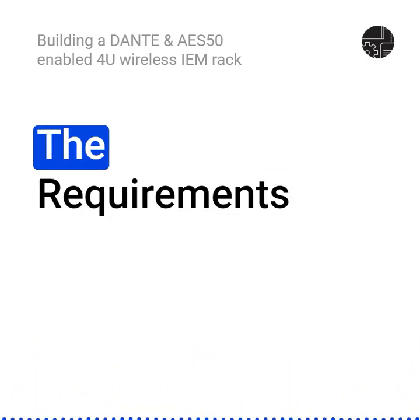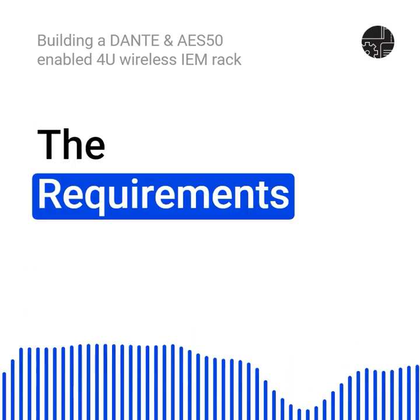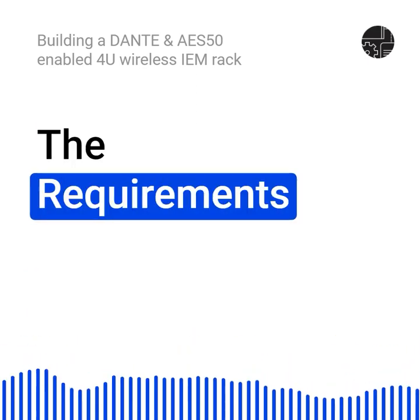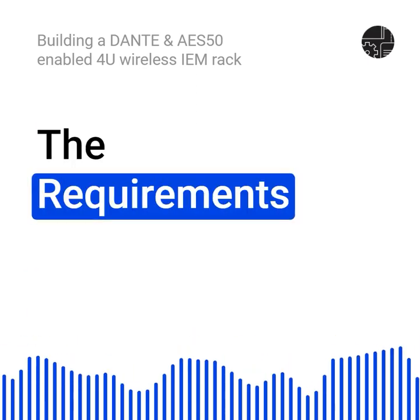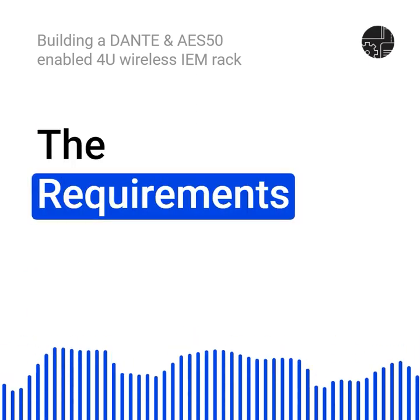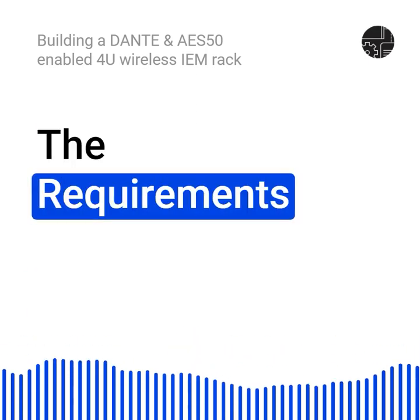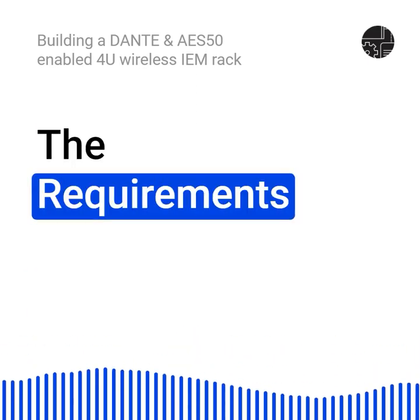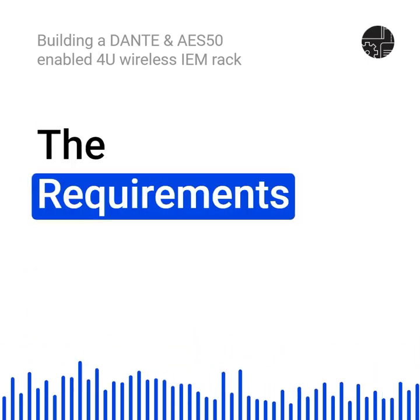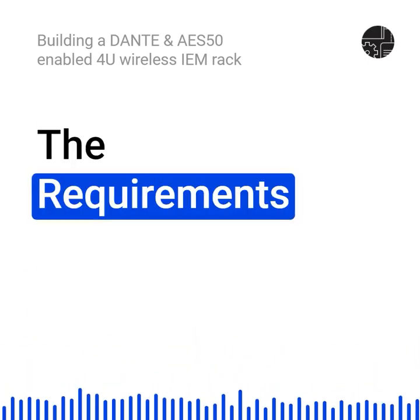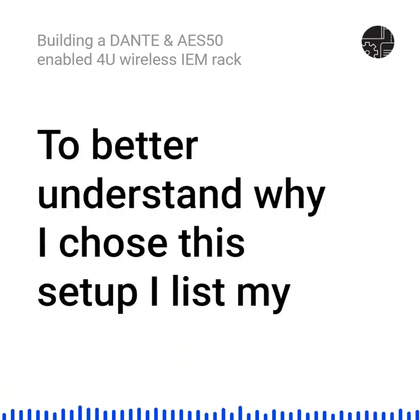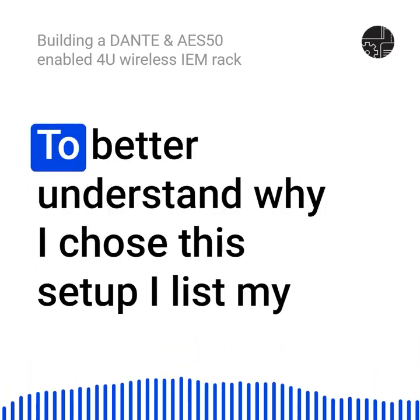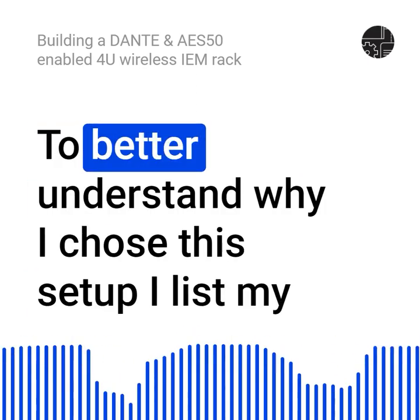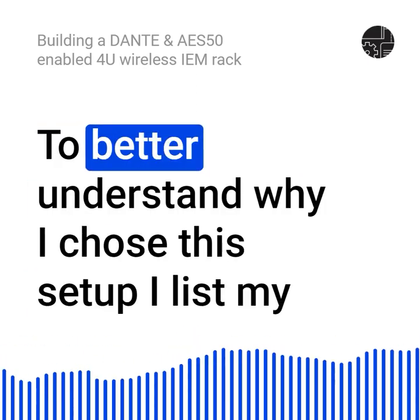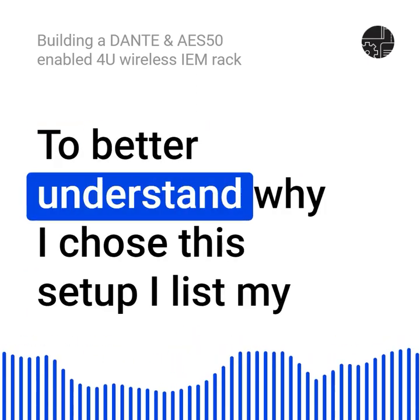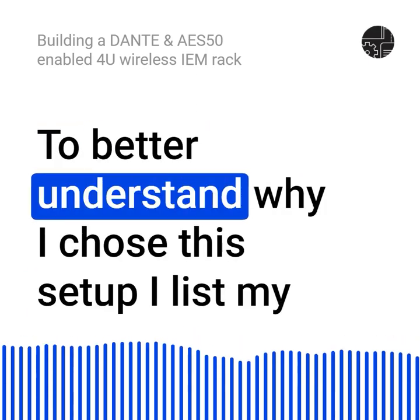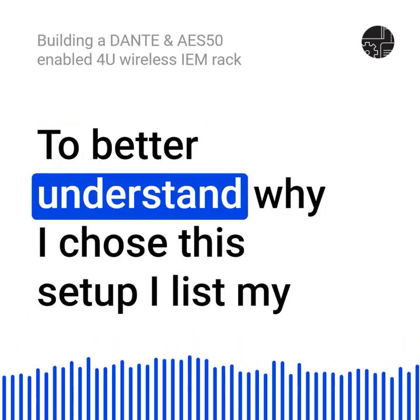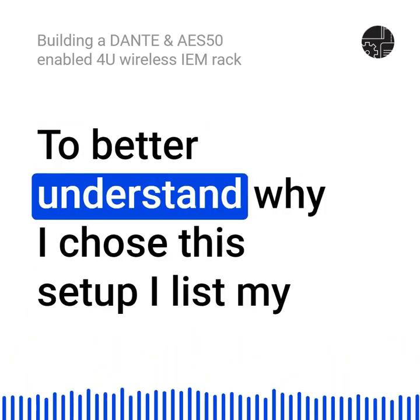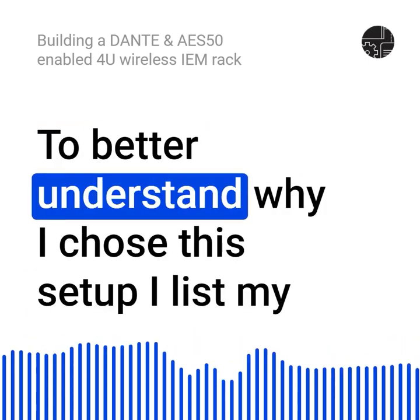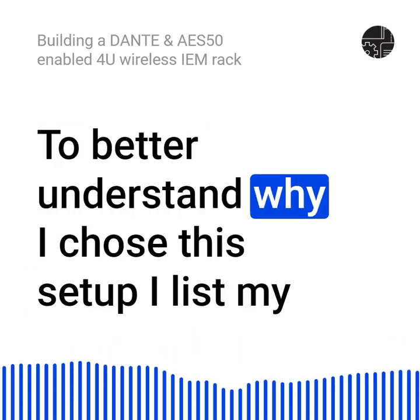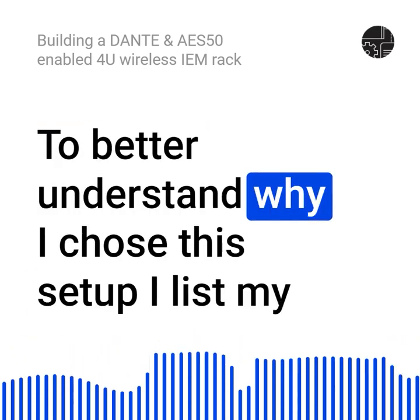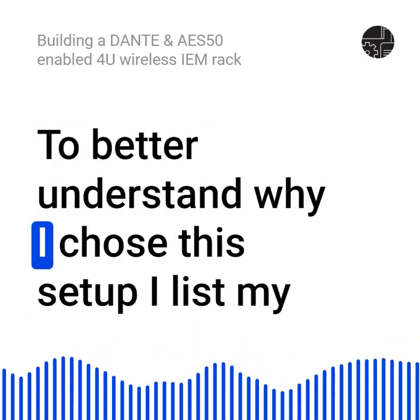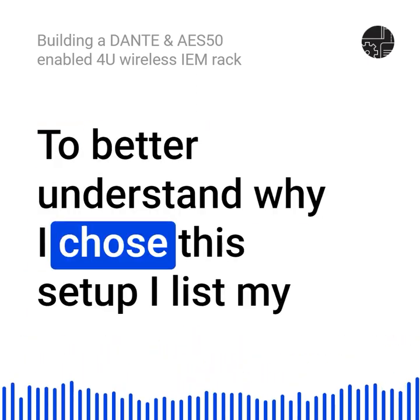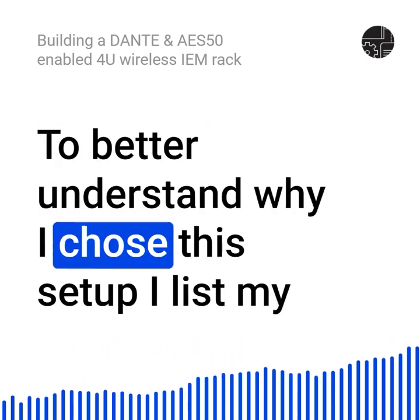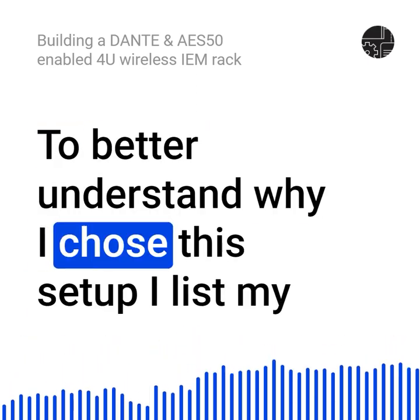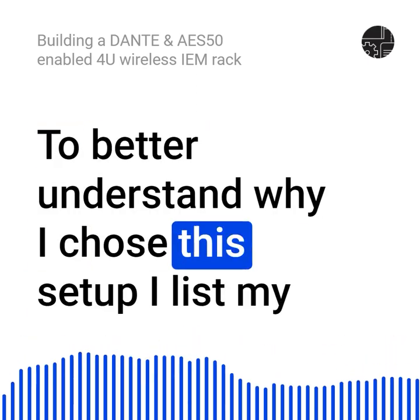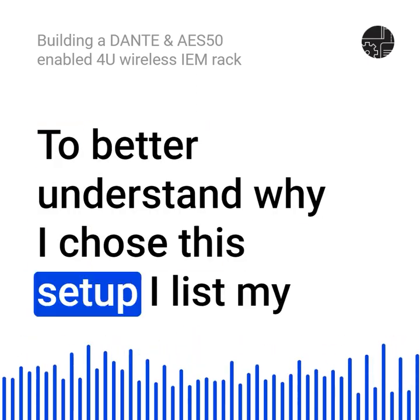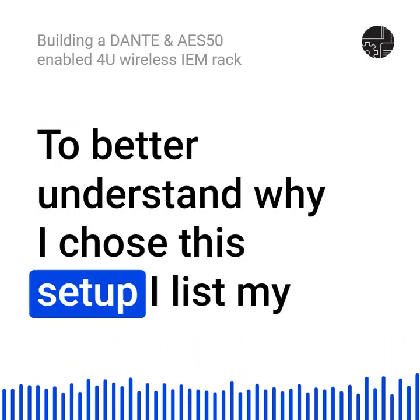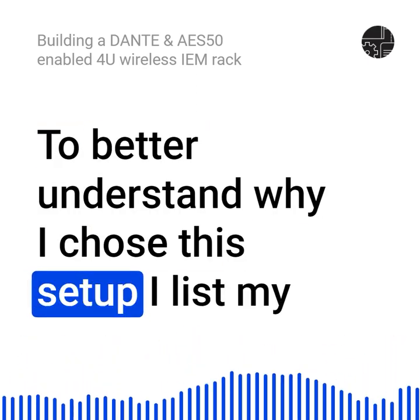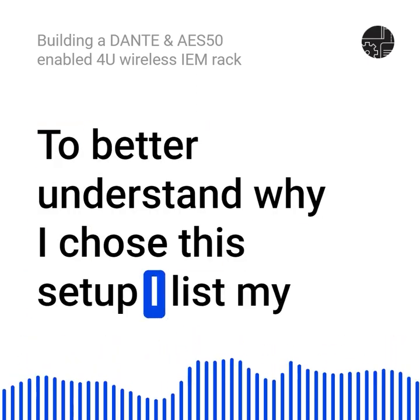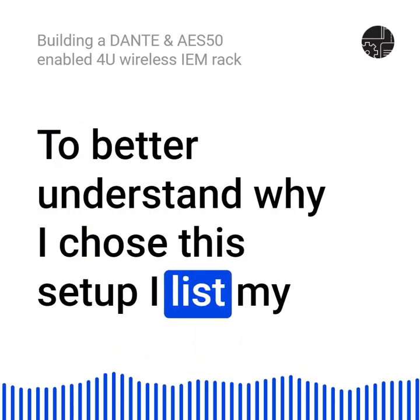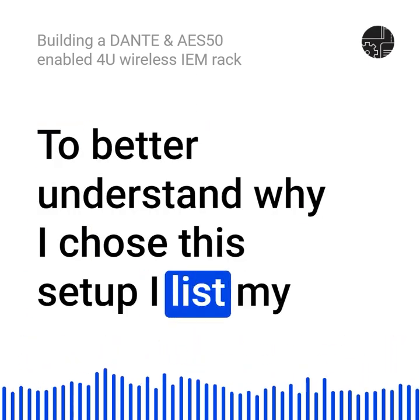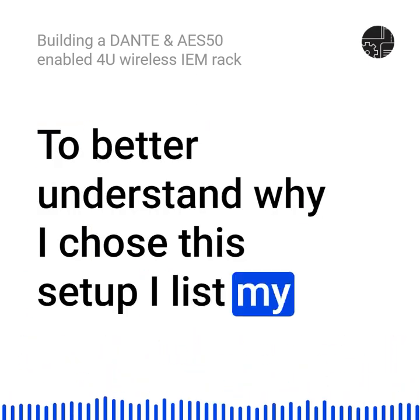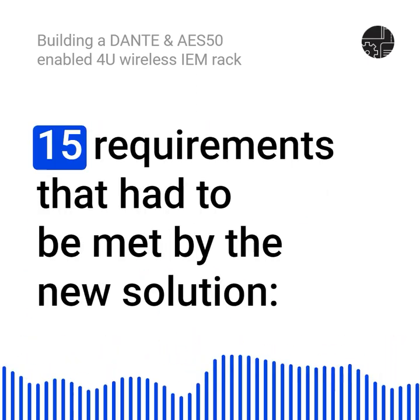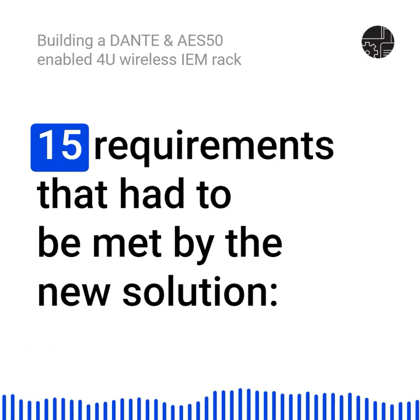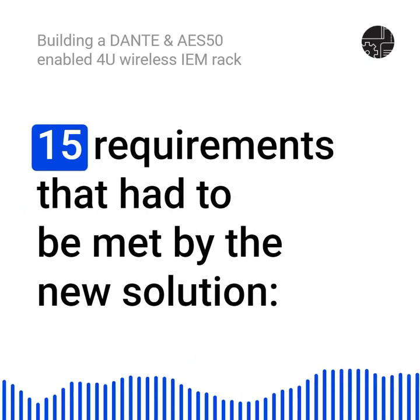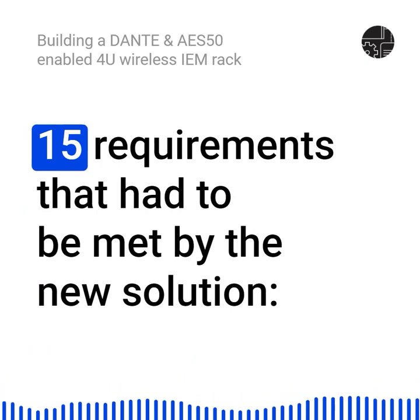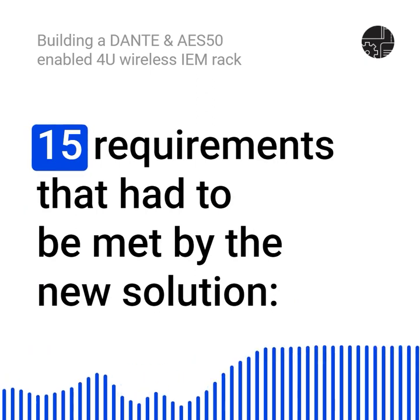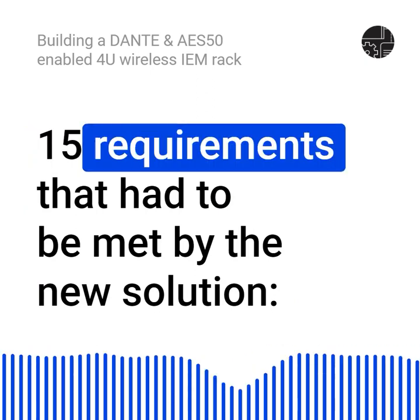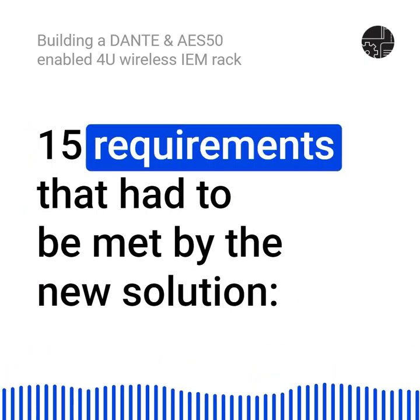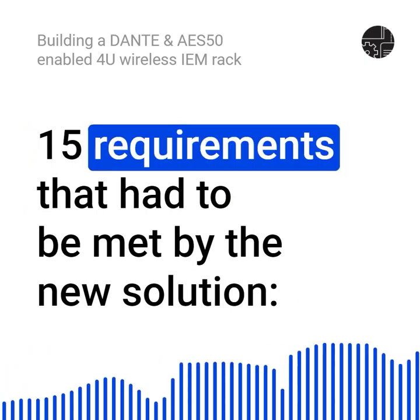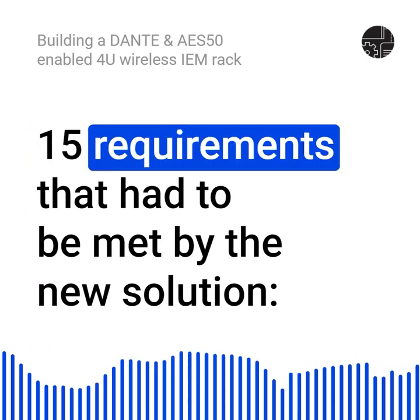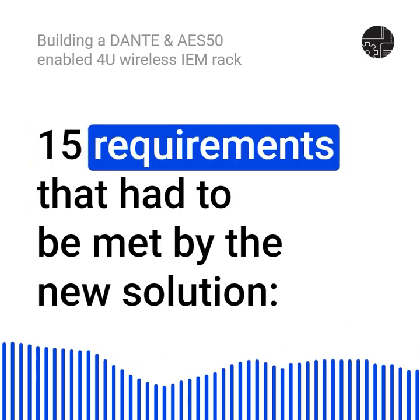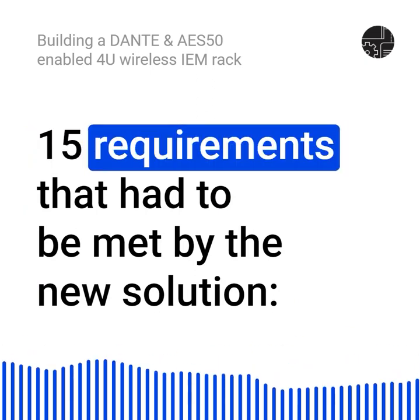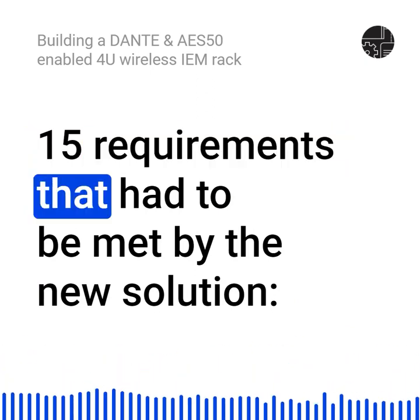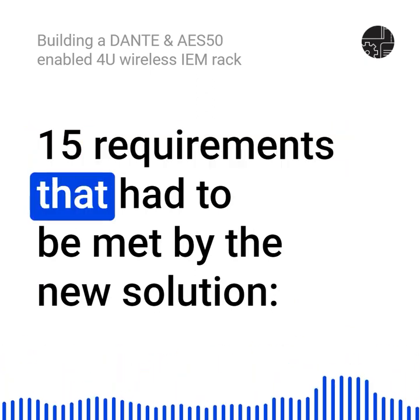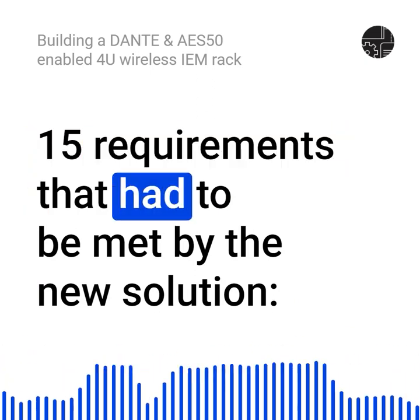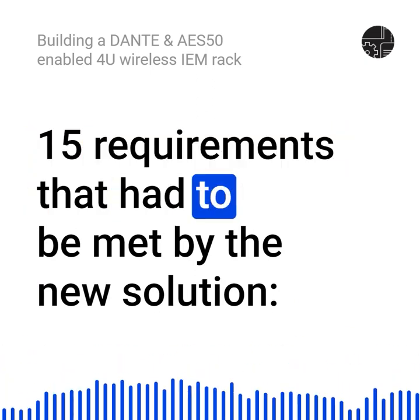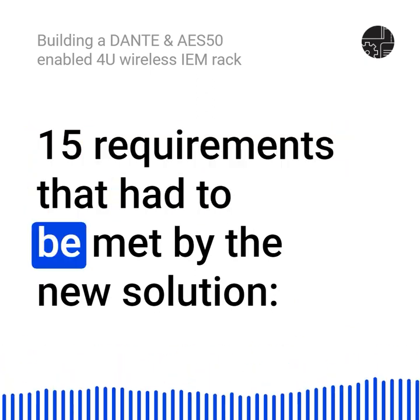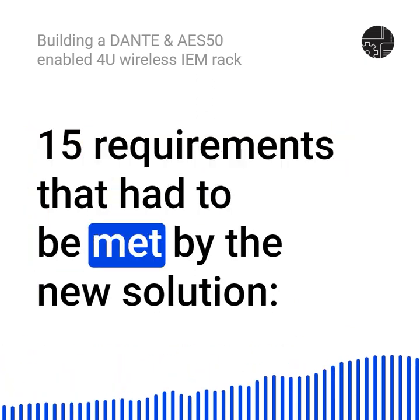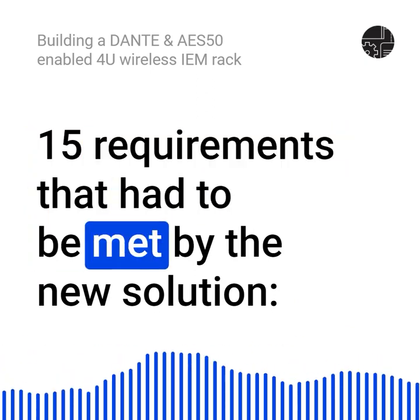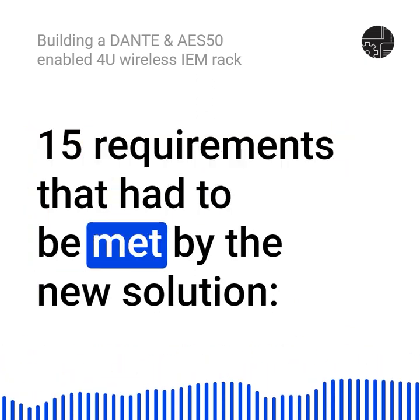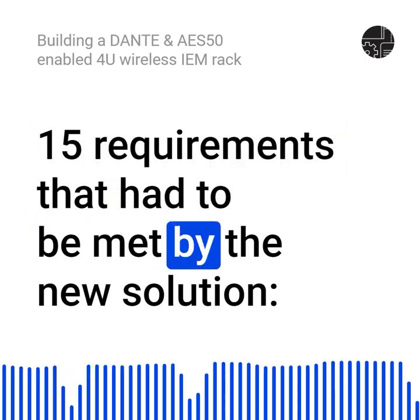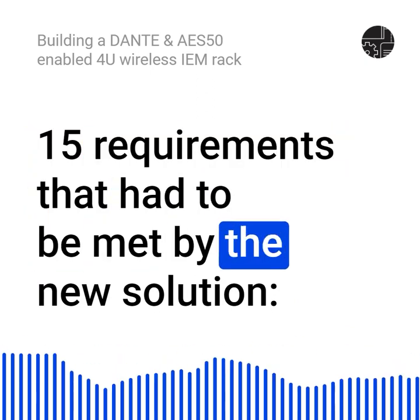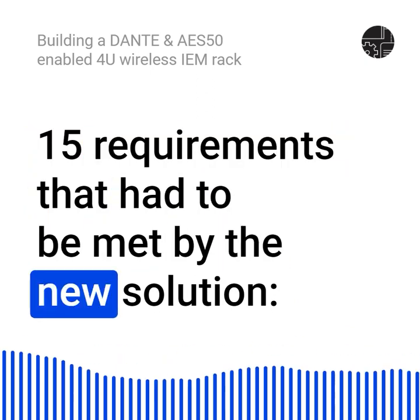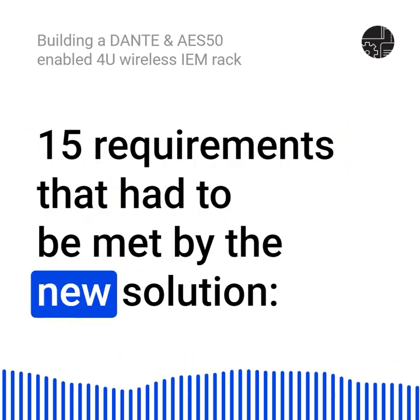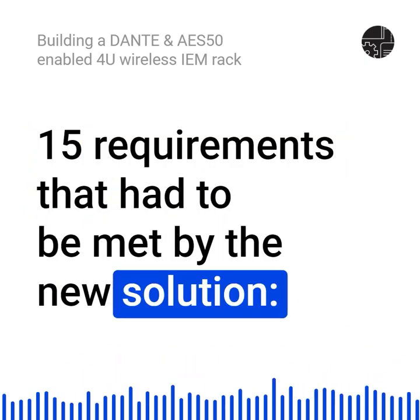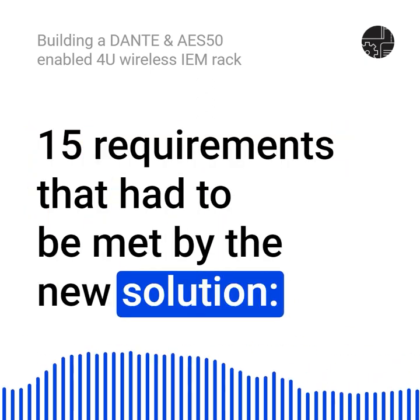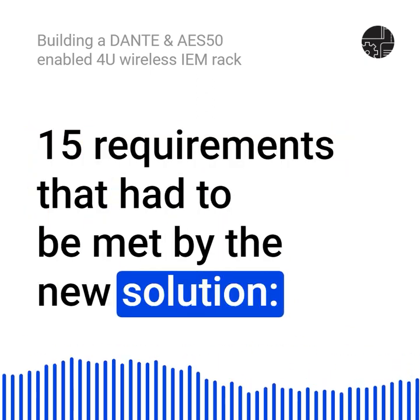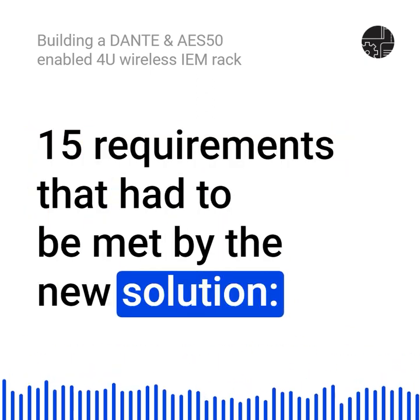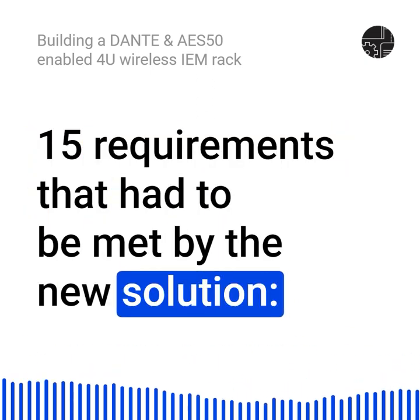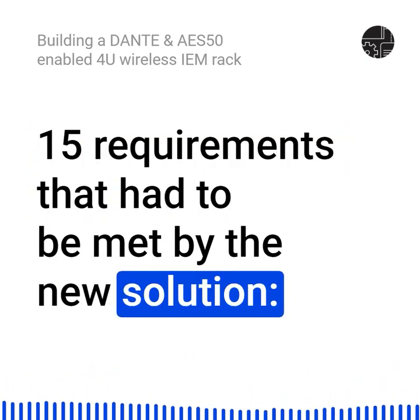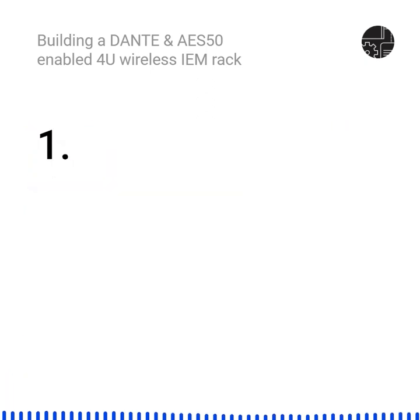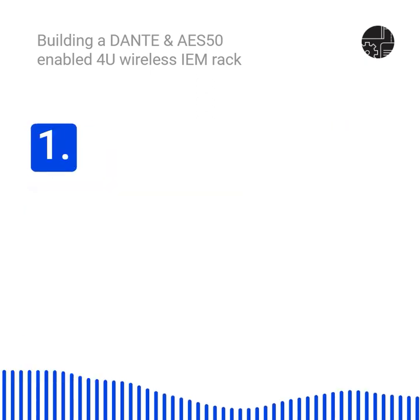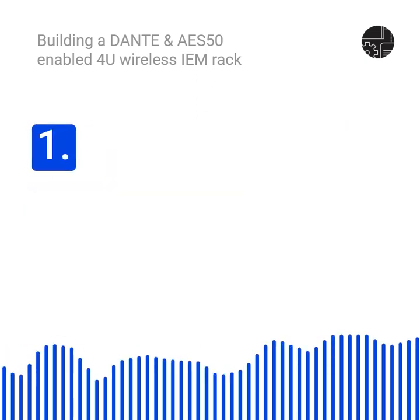To better understand why I chose this setup, I list my 15 requirements that had to be met by the new solution. One: the new IEM rack and the existing FOH and MIC rack can be separated by more than 50 meters.